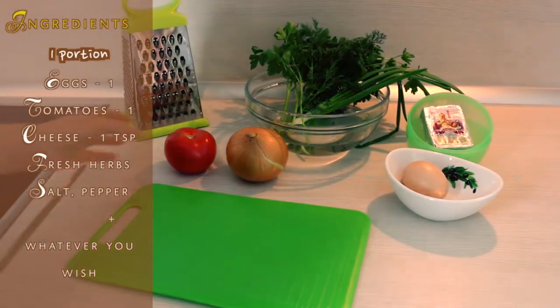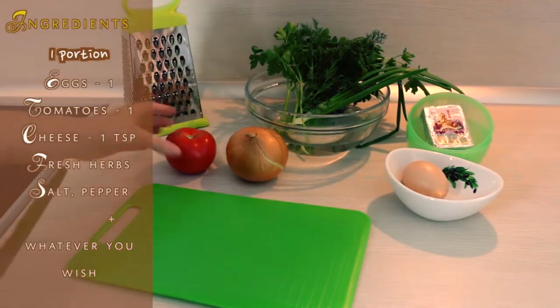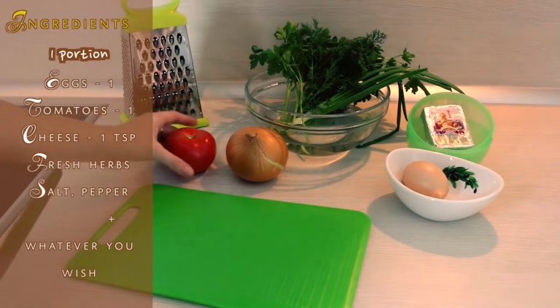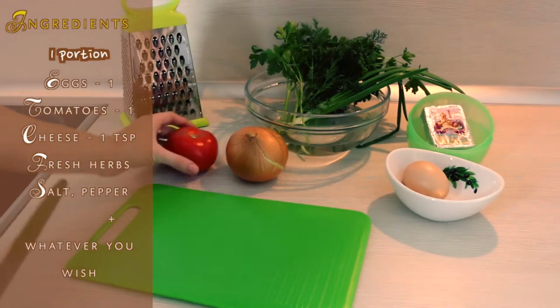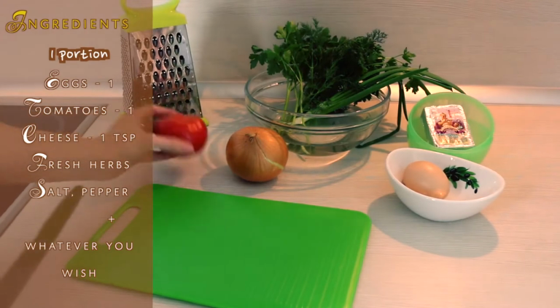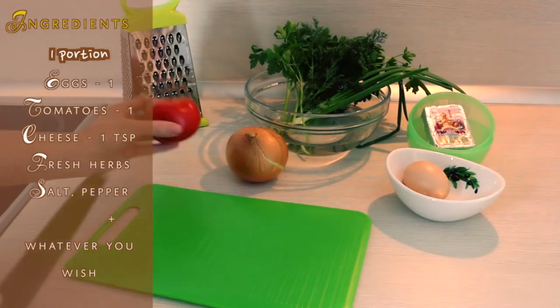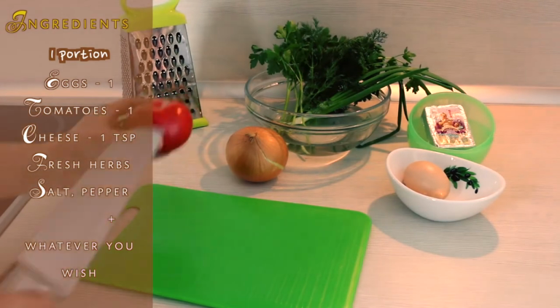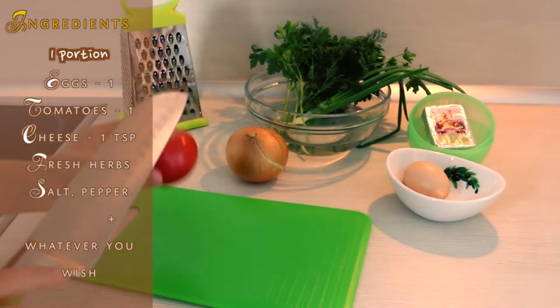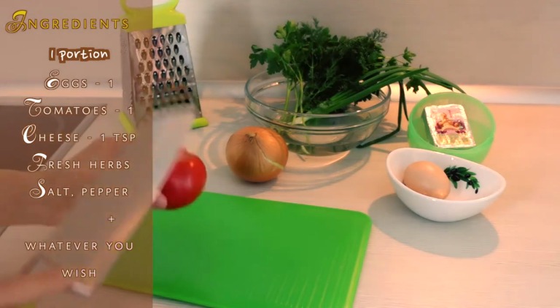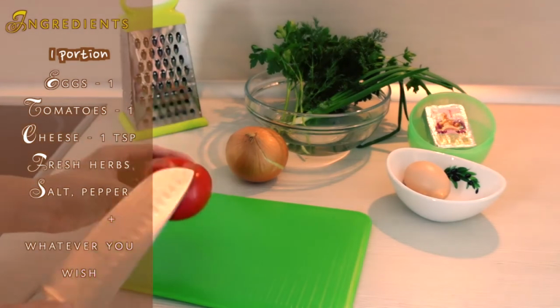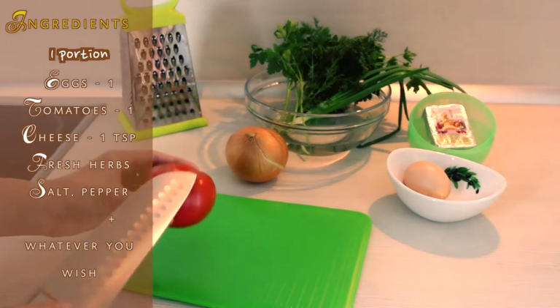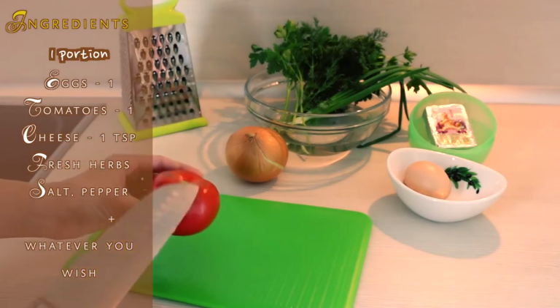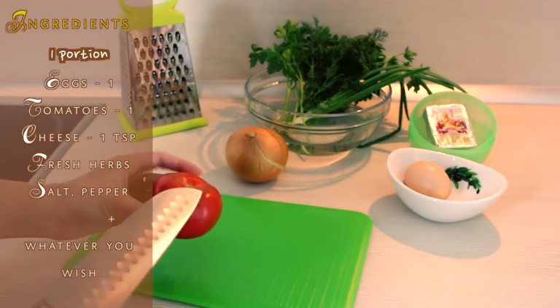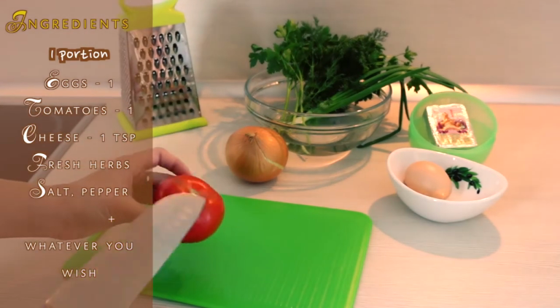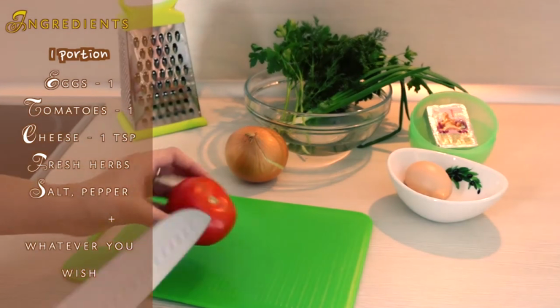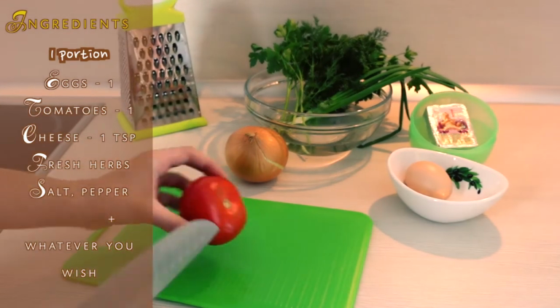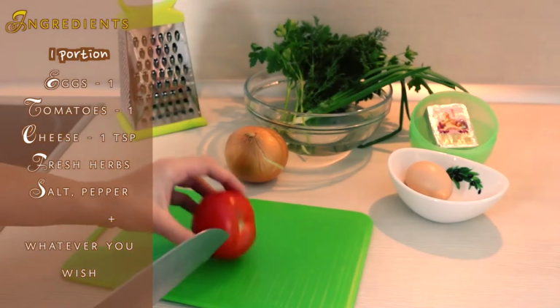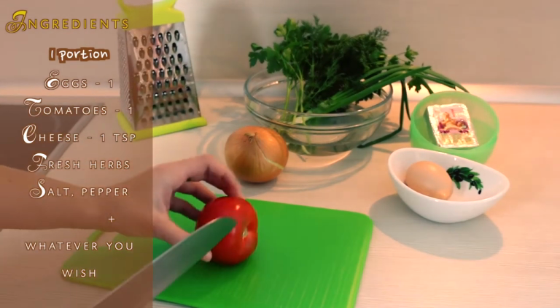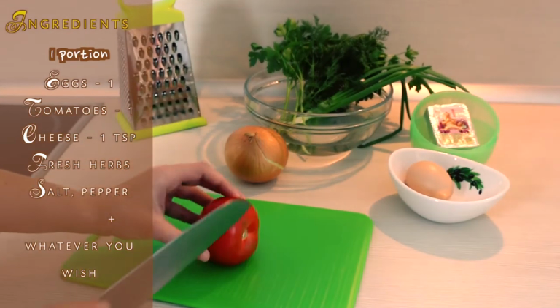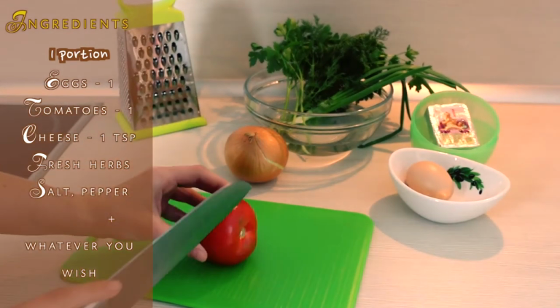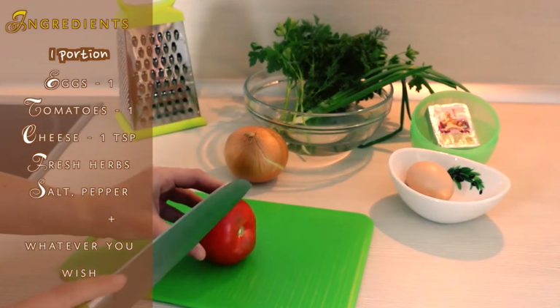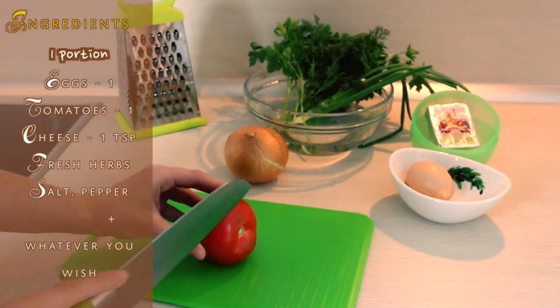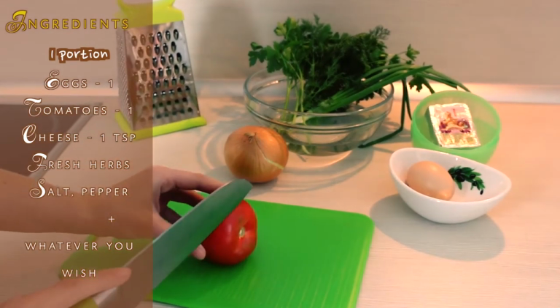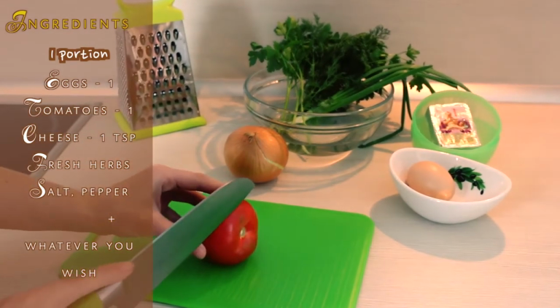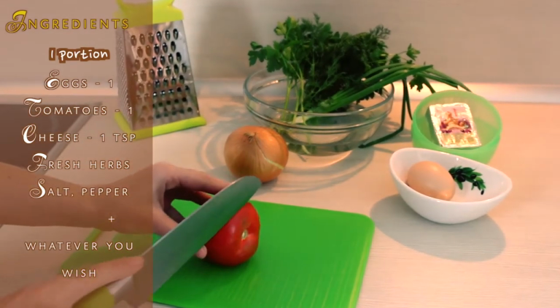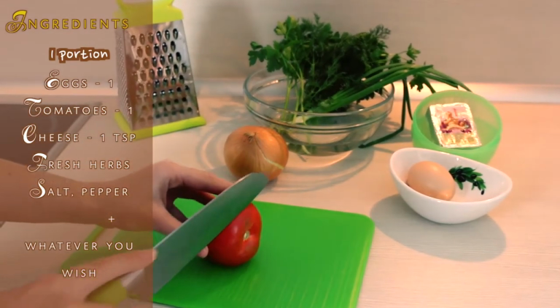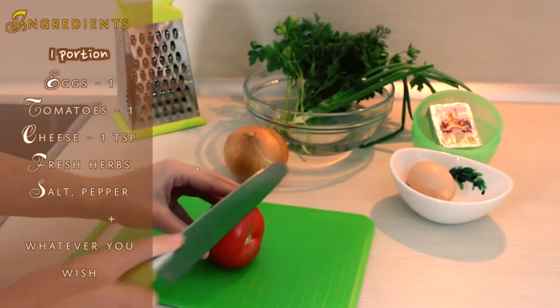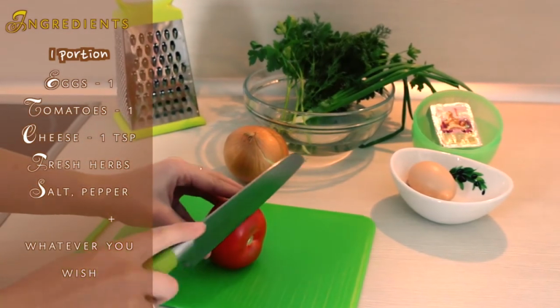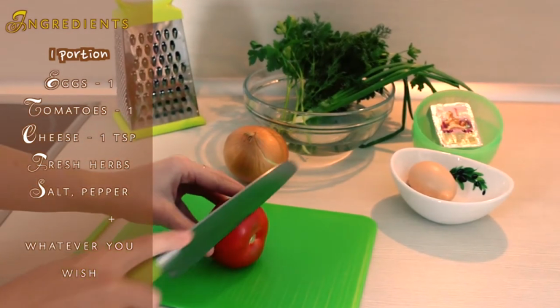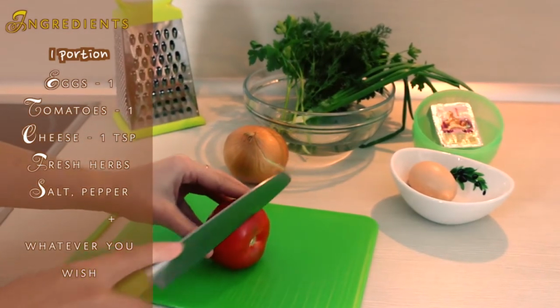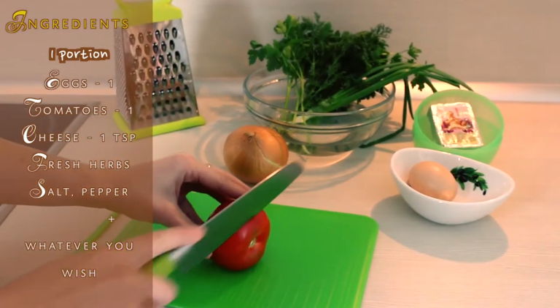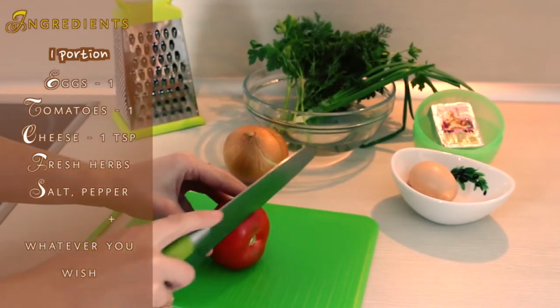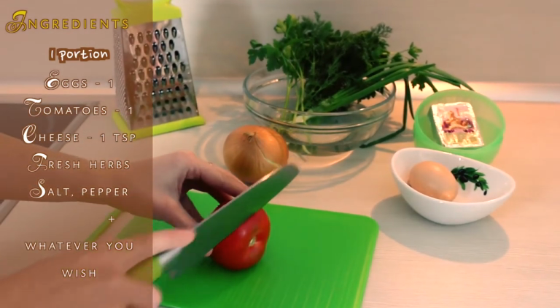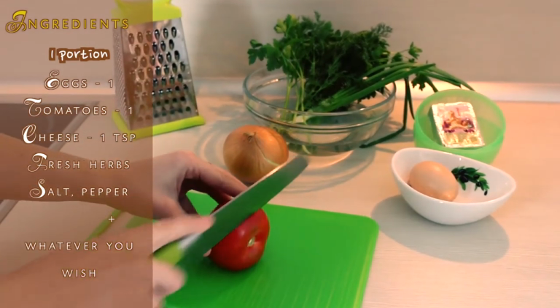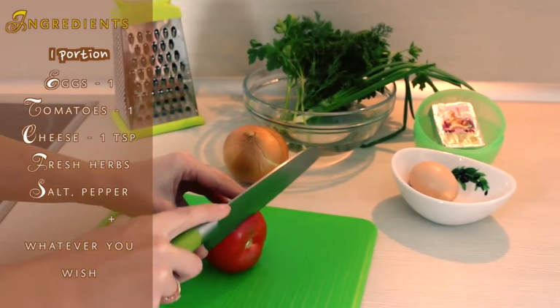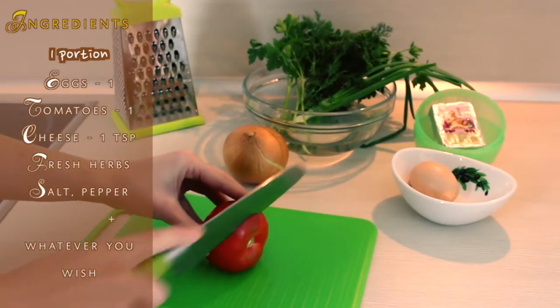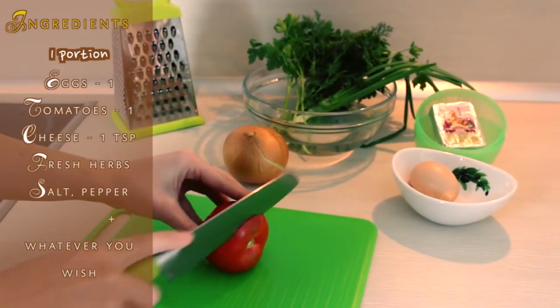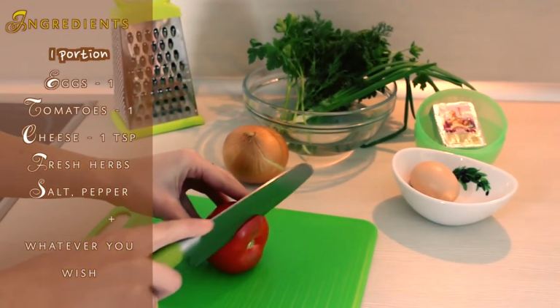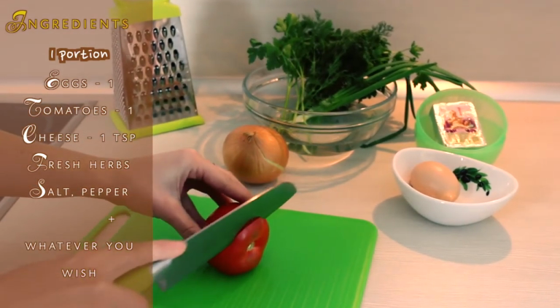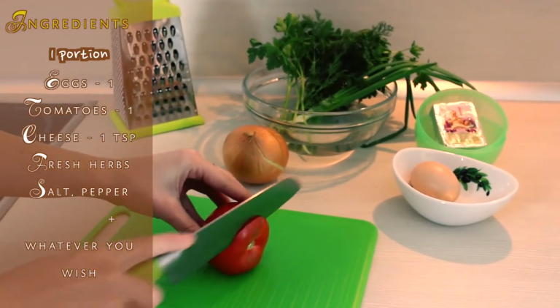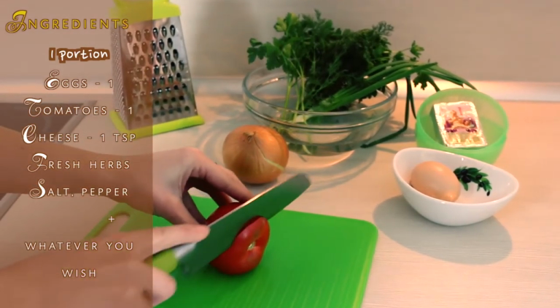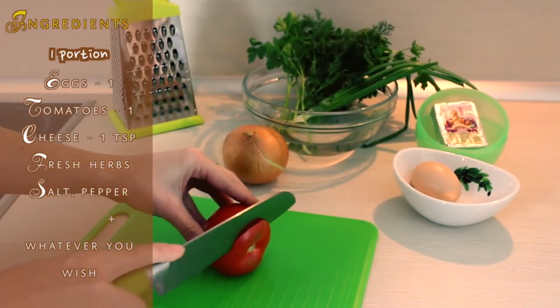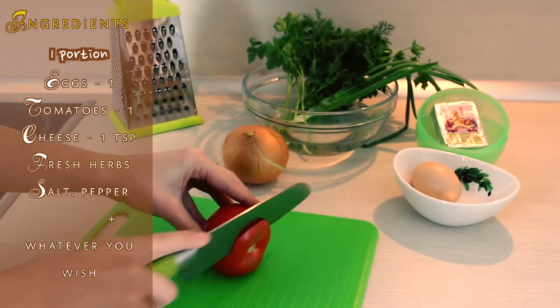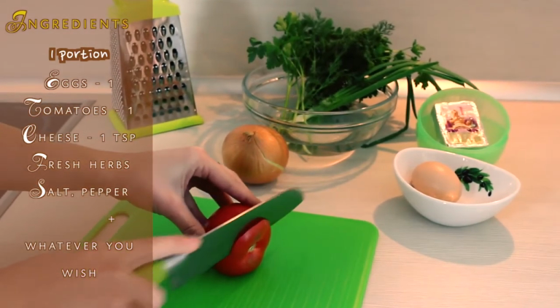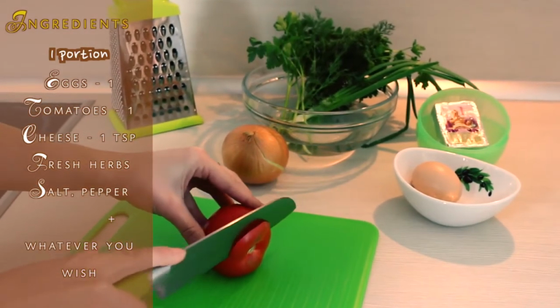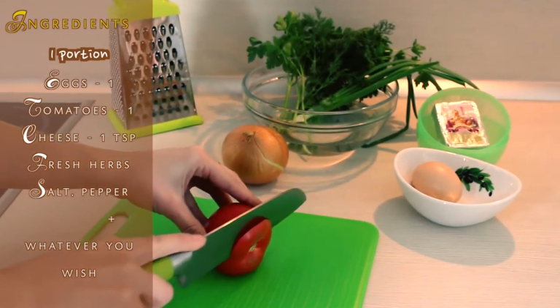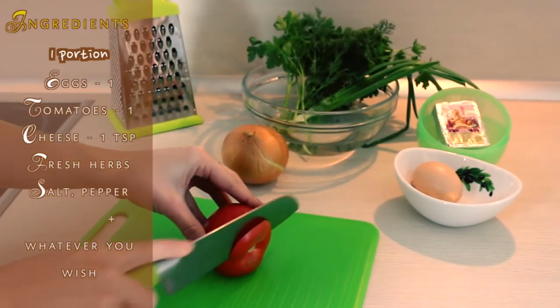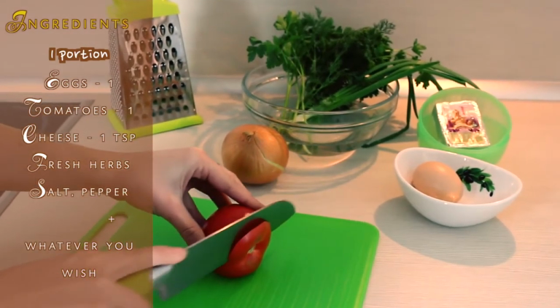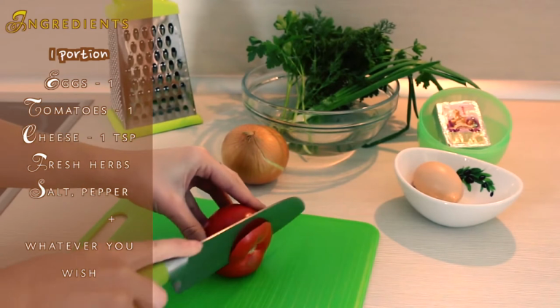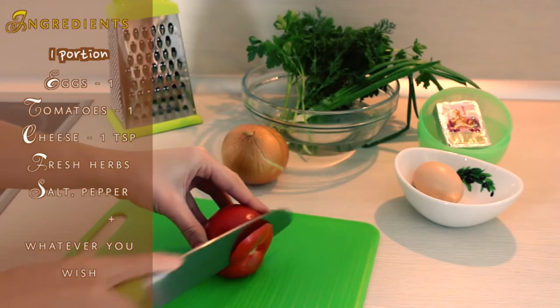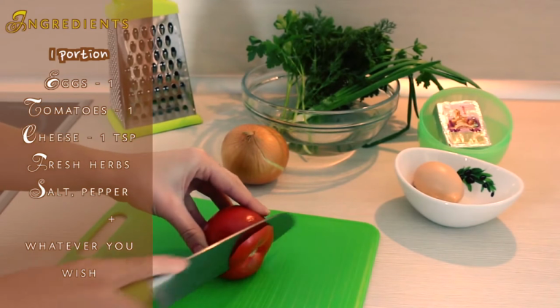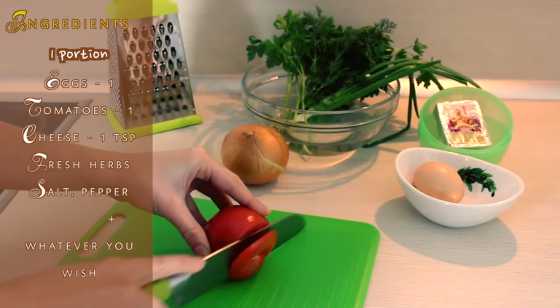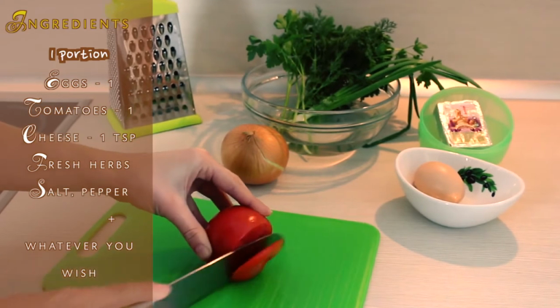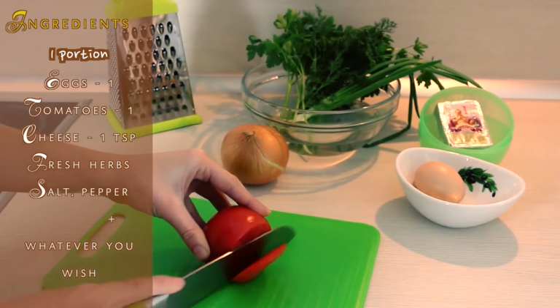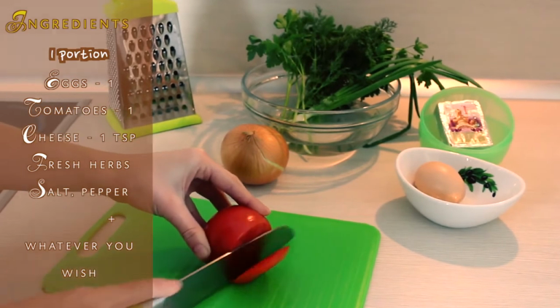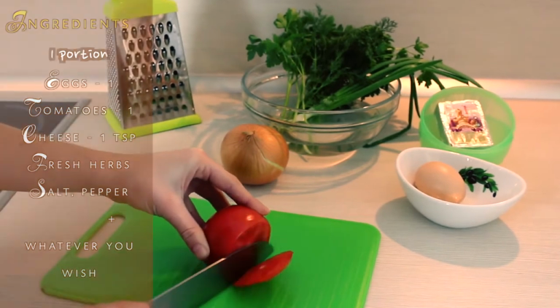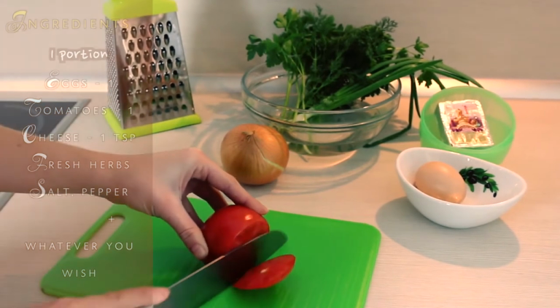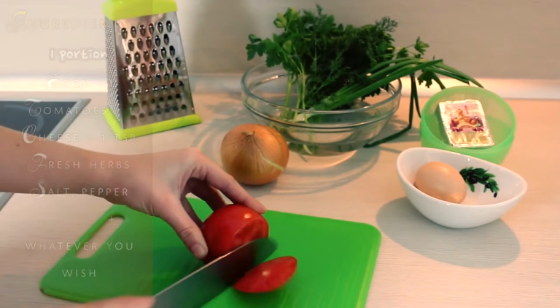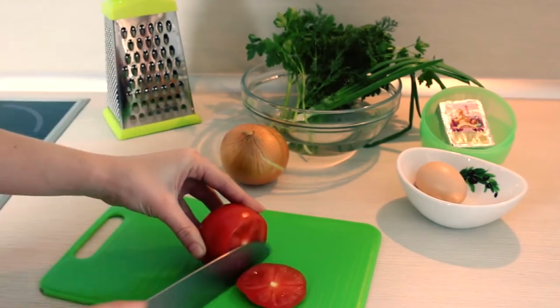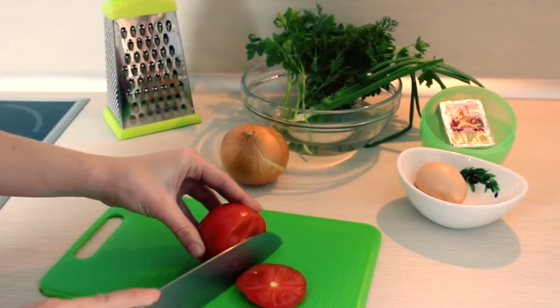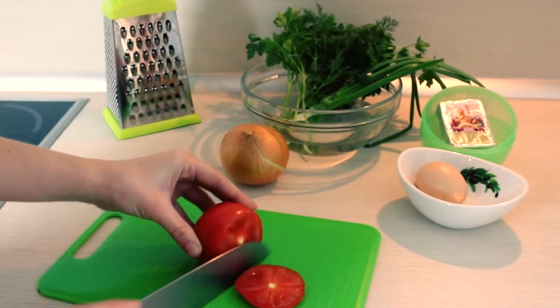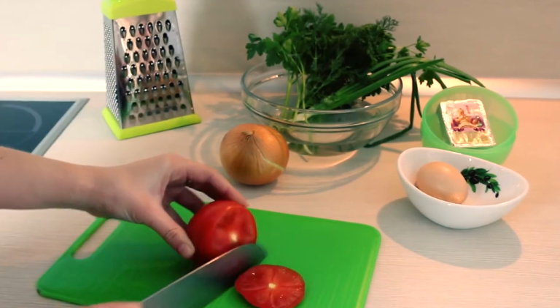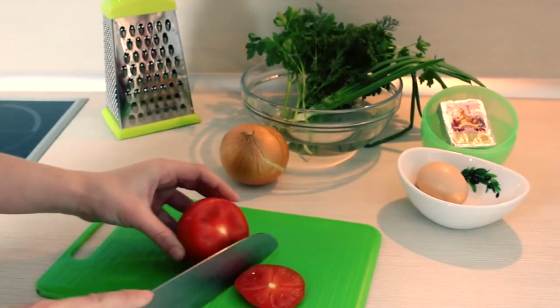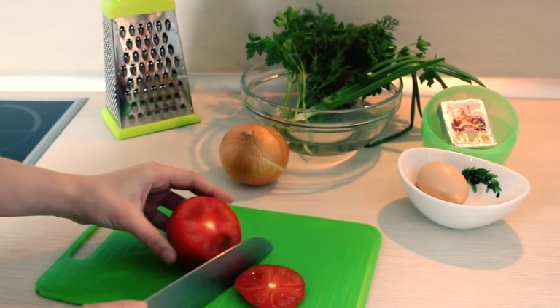First of all, cut off the top of the tomato and get rid of the tomato pulp. It can be a little bit tricky.